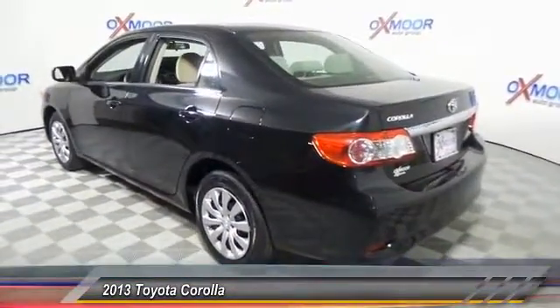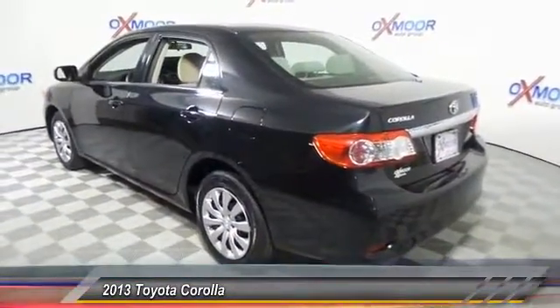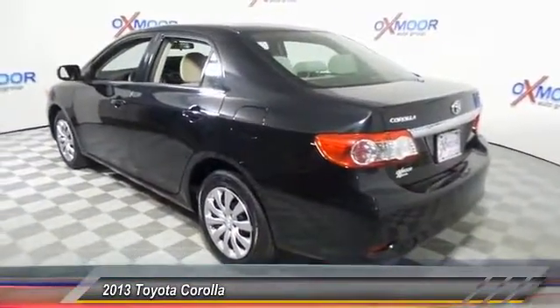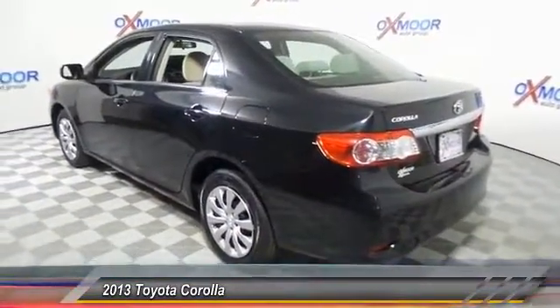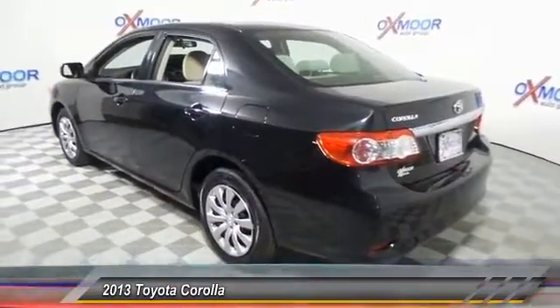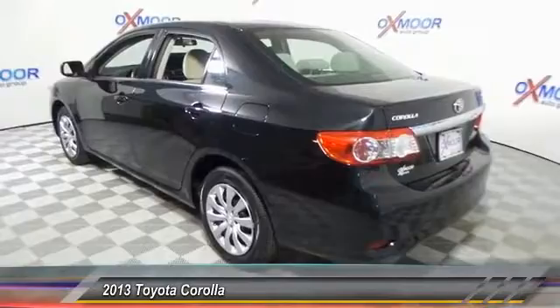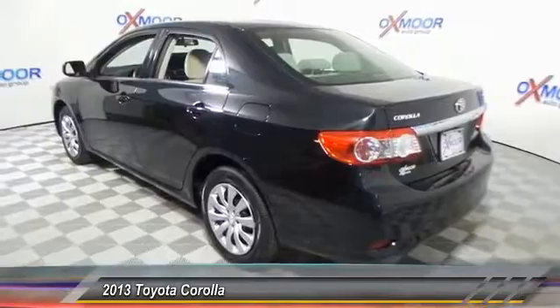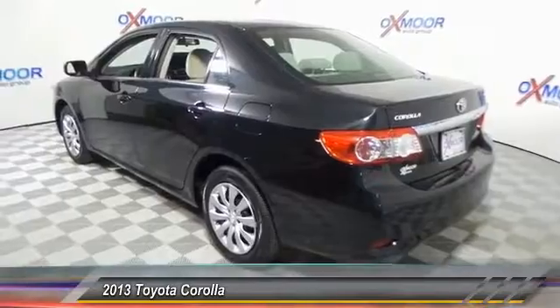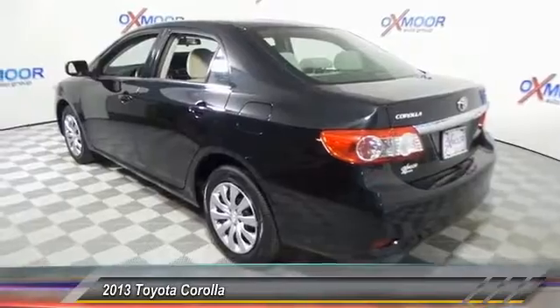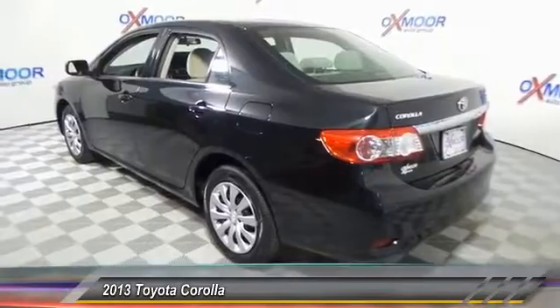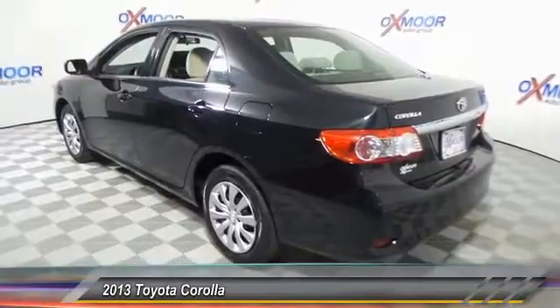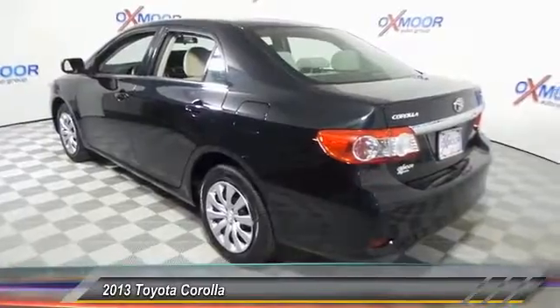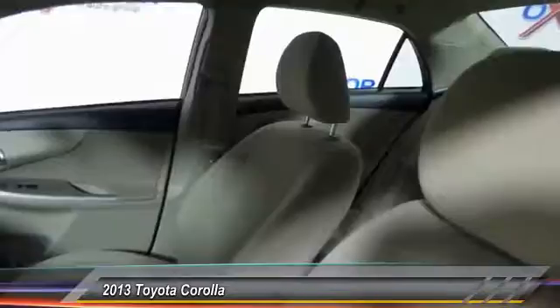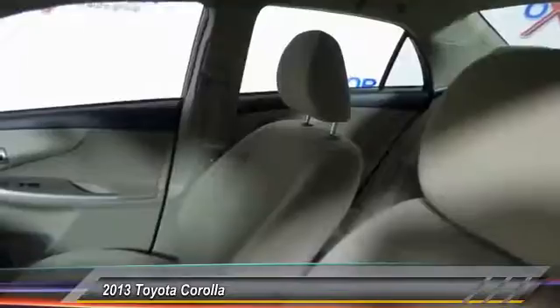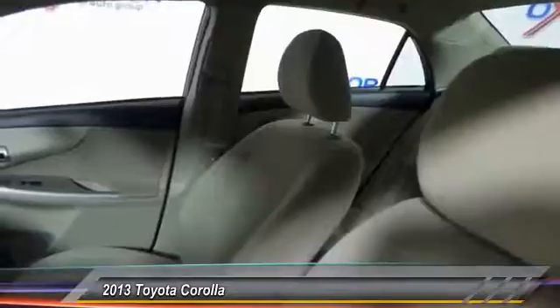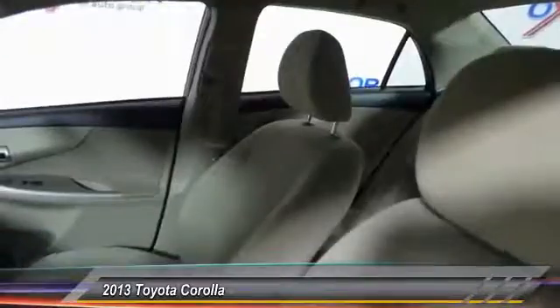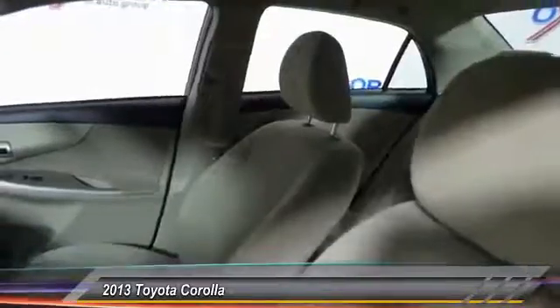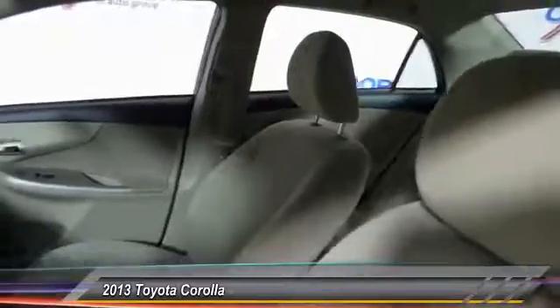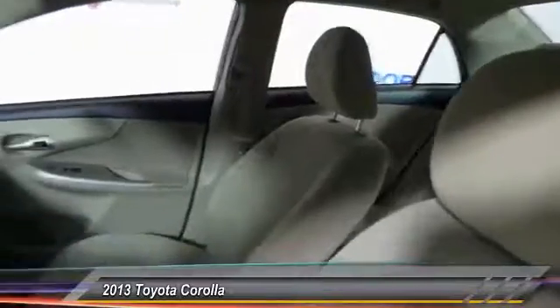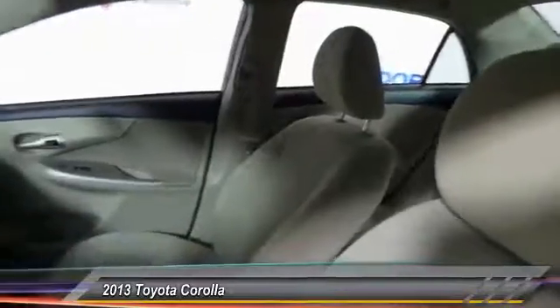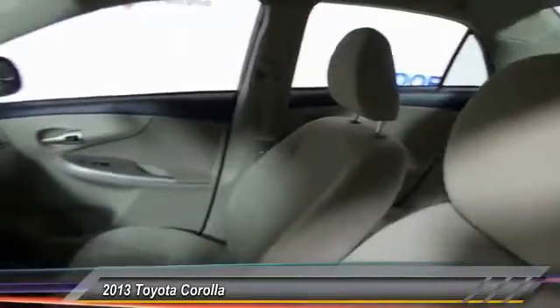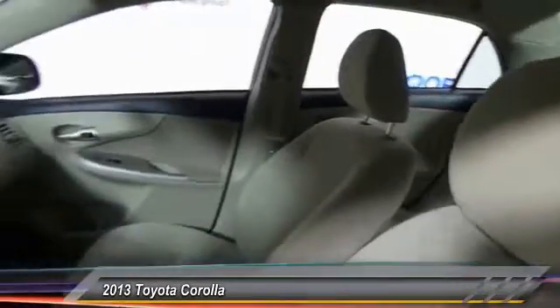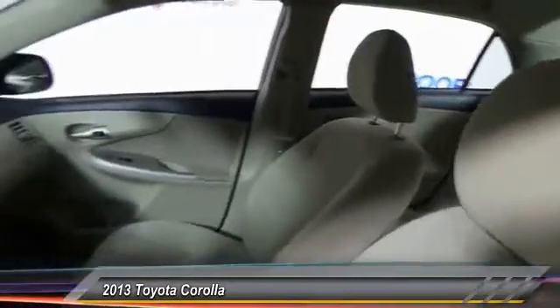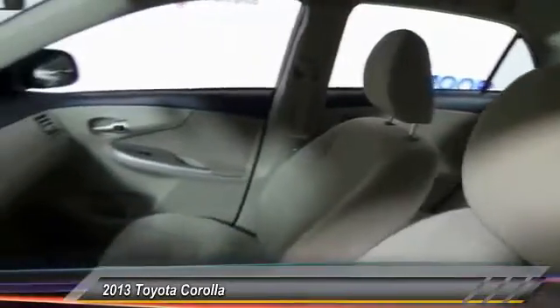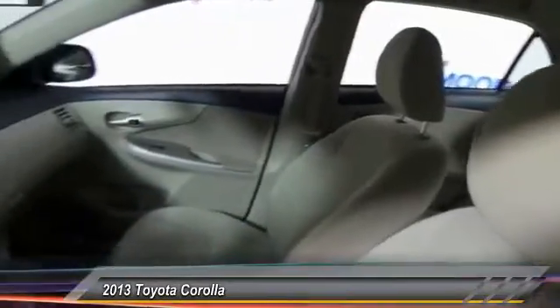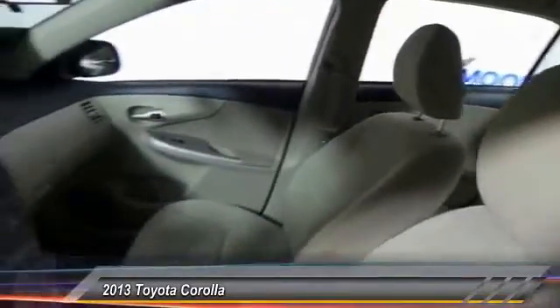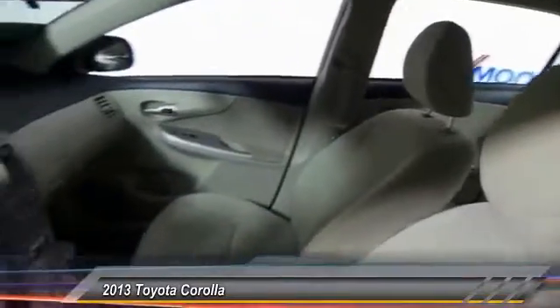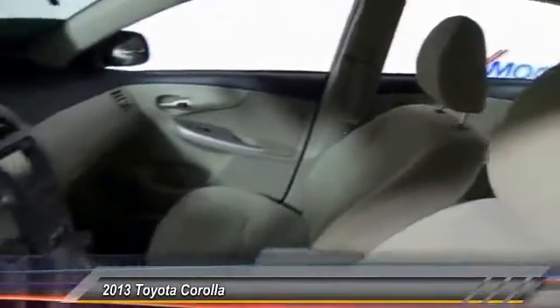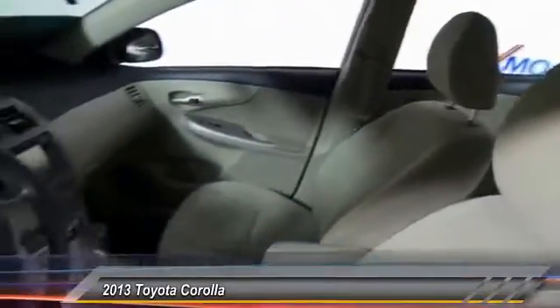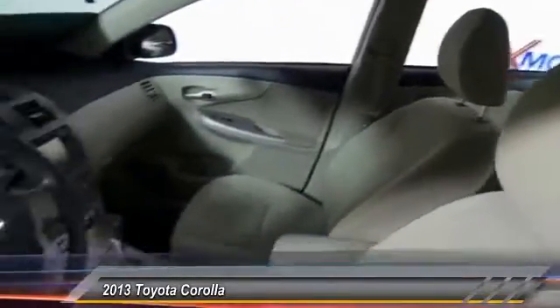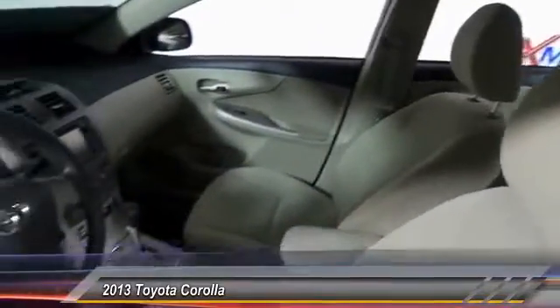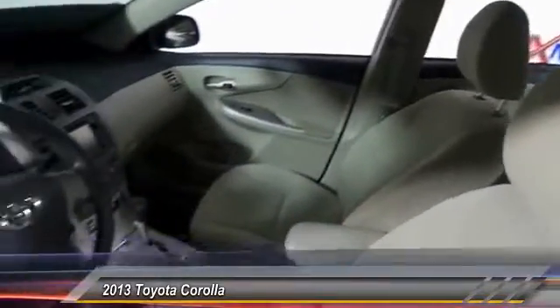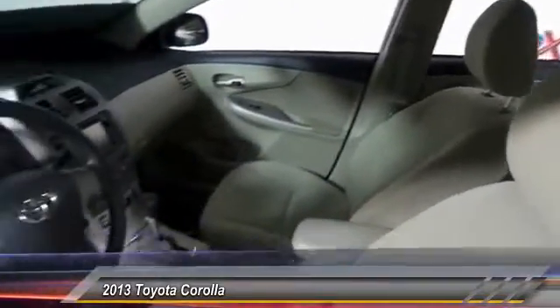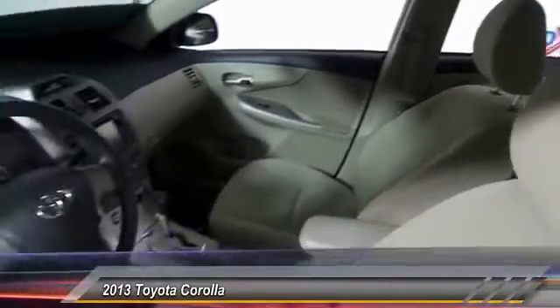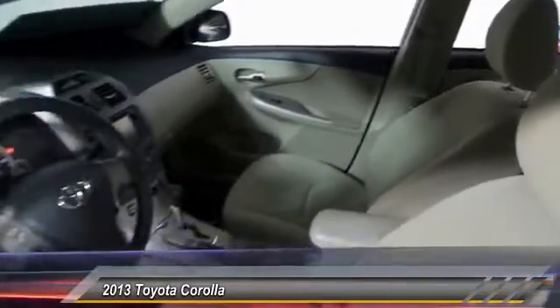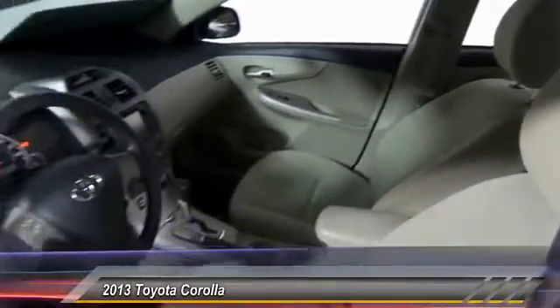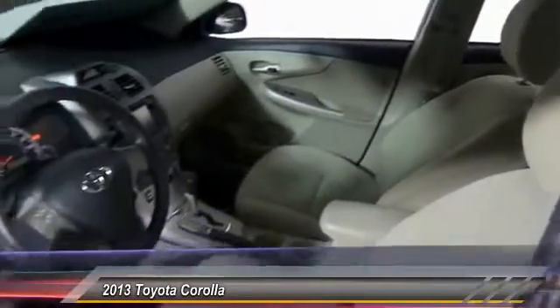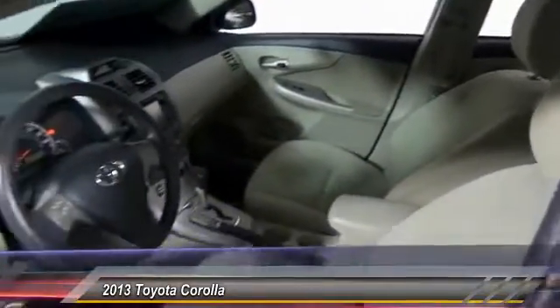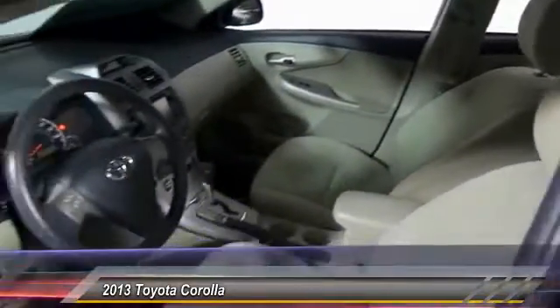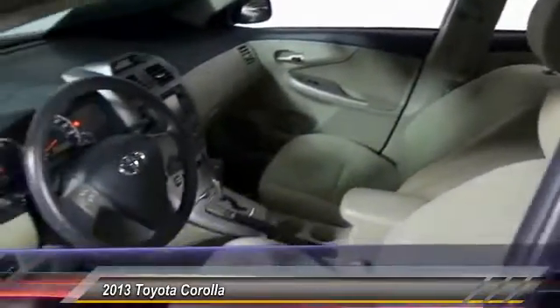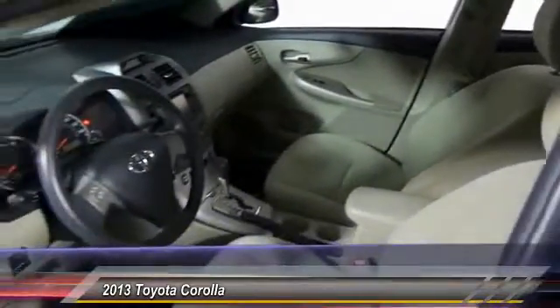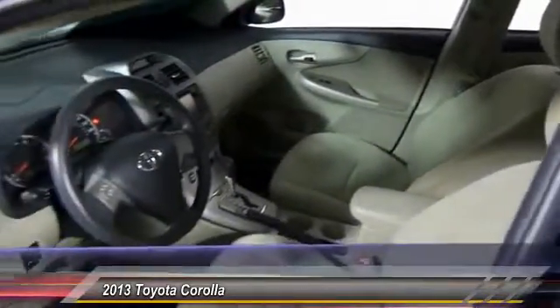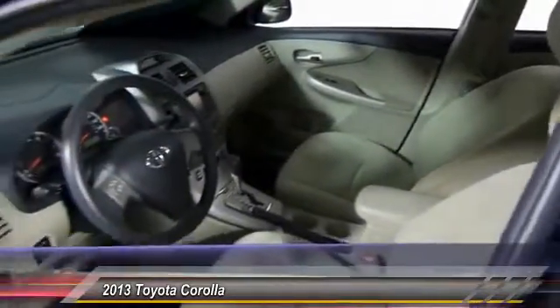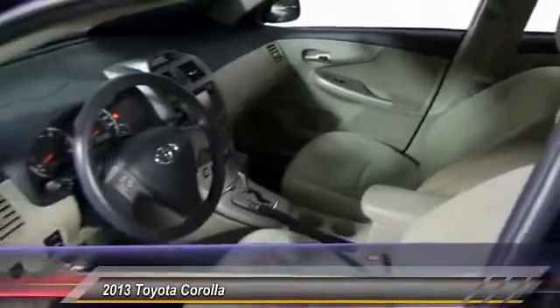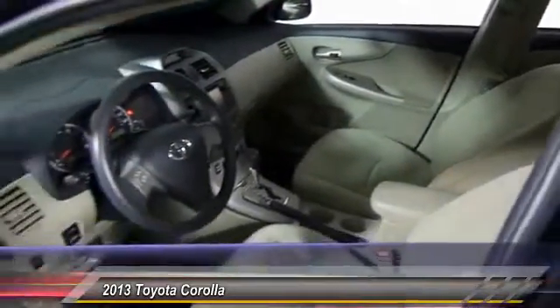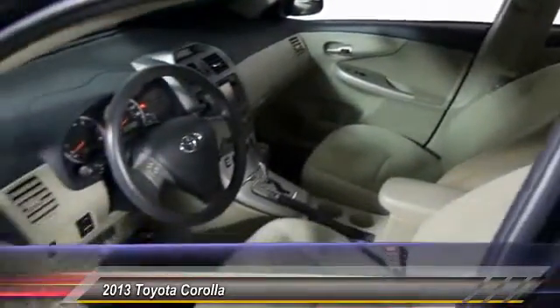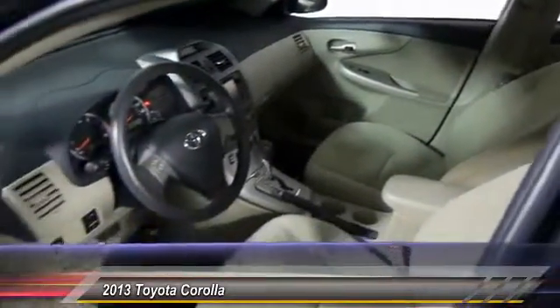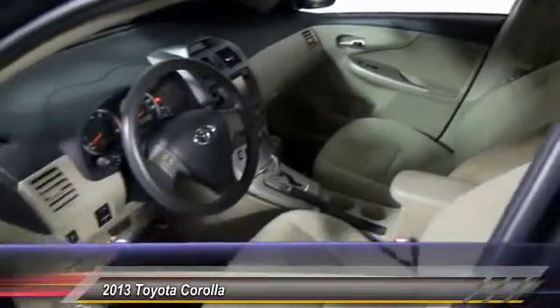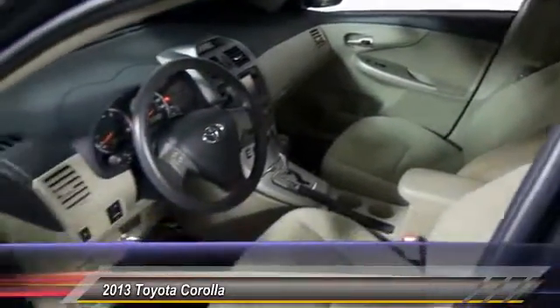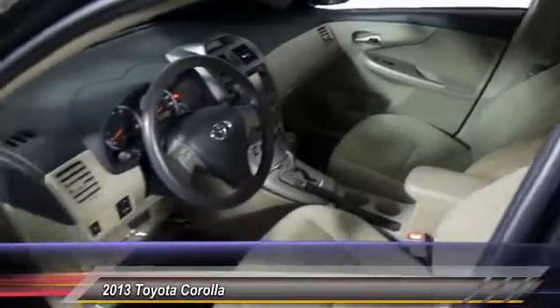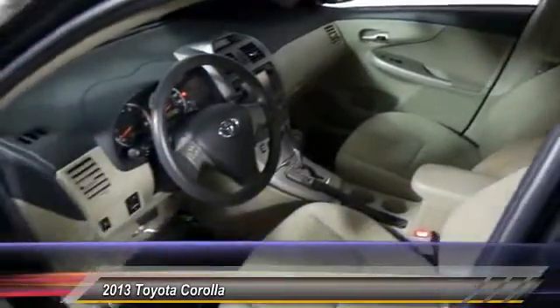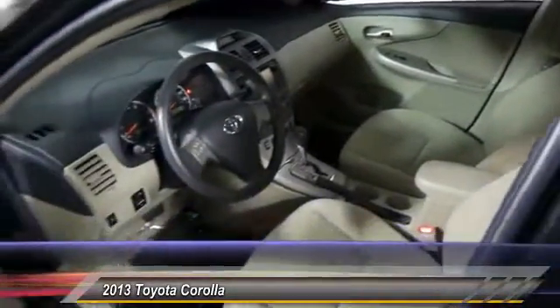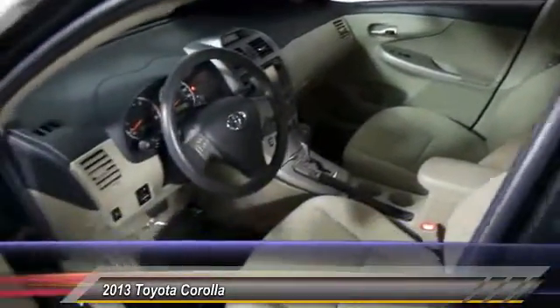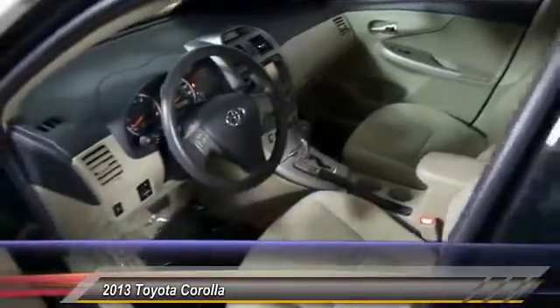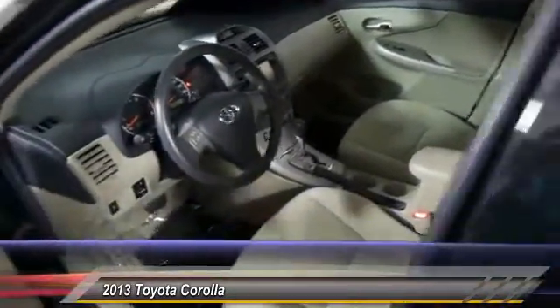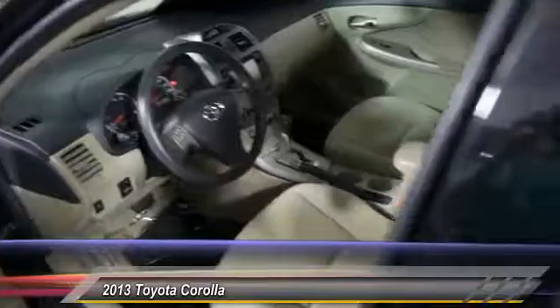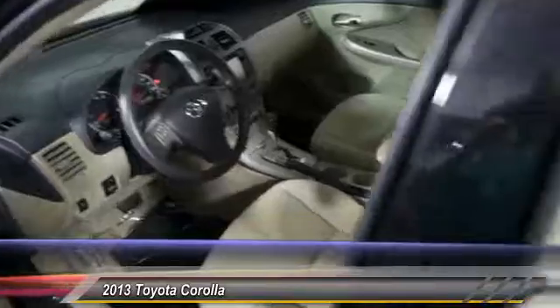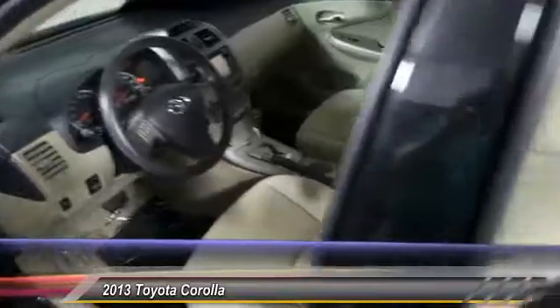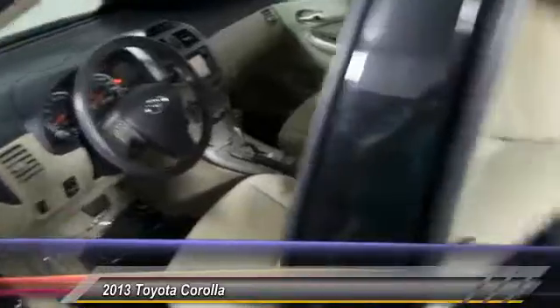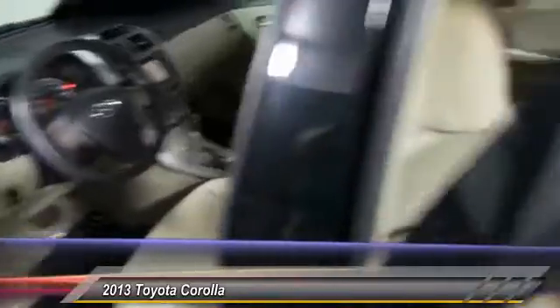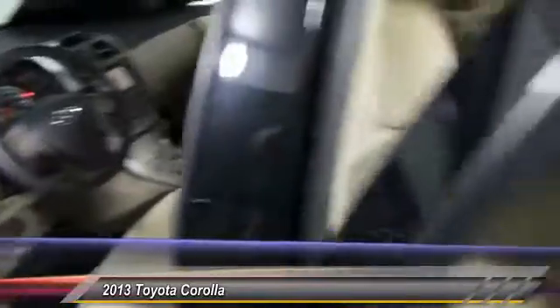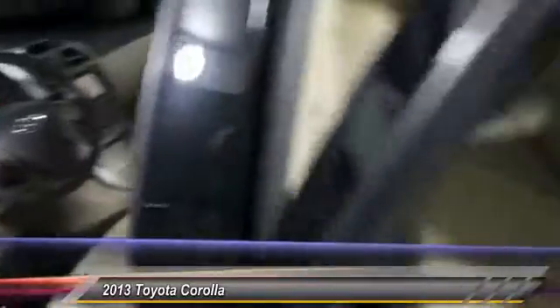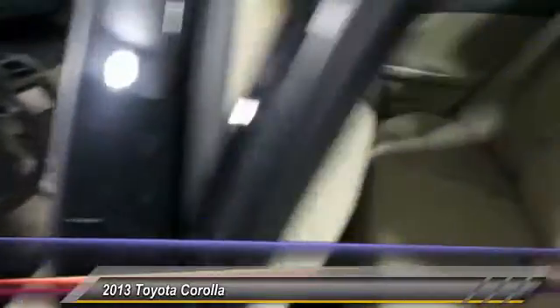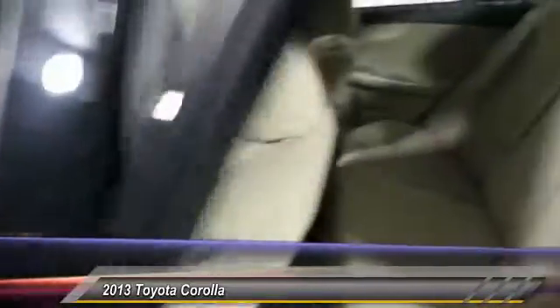This vehicle has less than 35,000 miles. Here are some of this vehicle's great options: traction control.